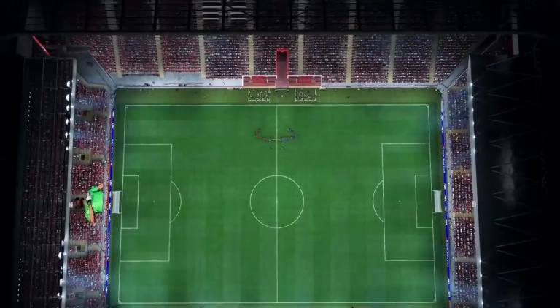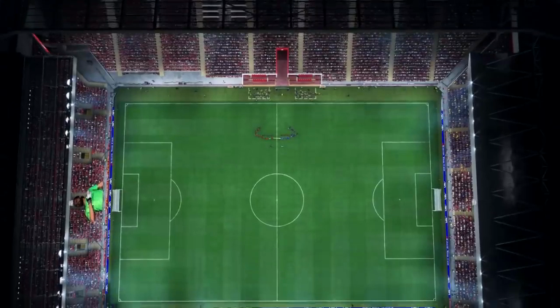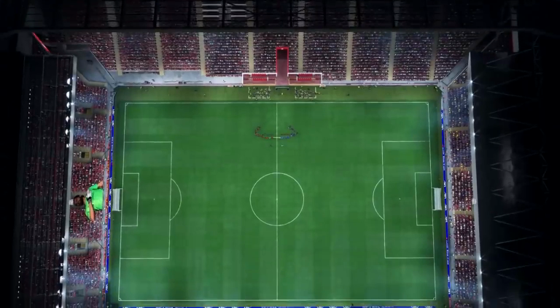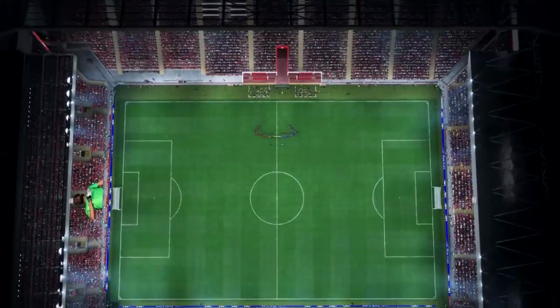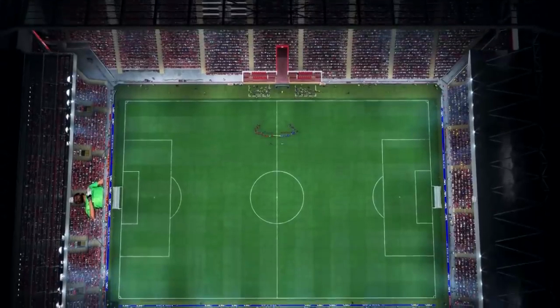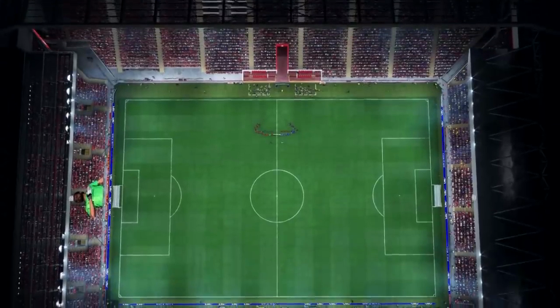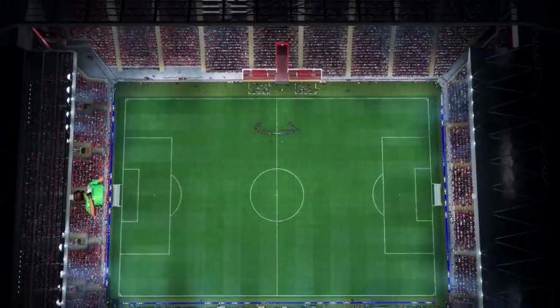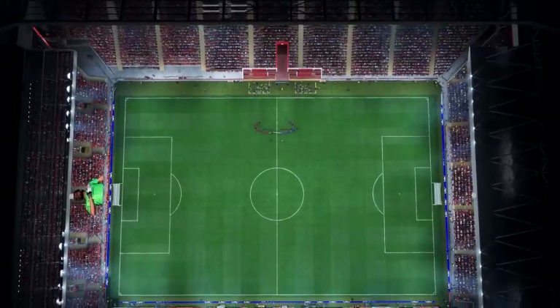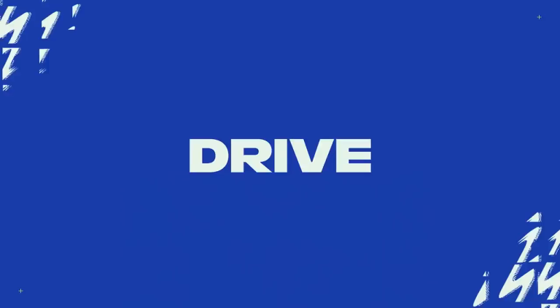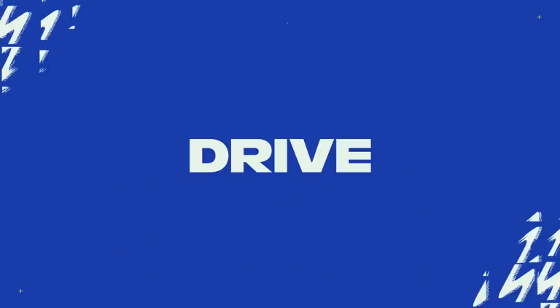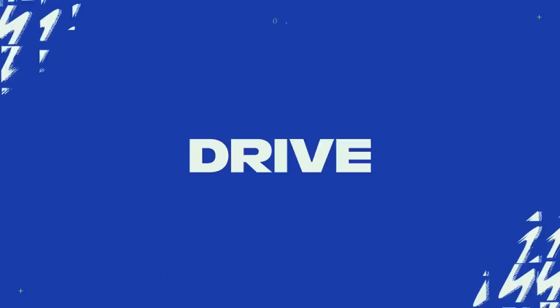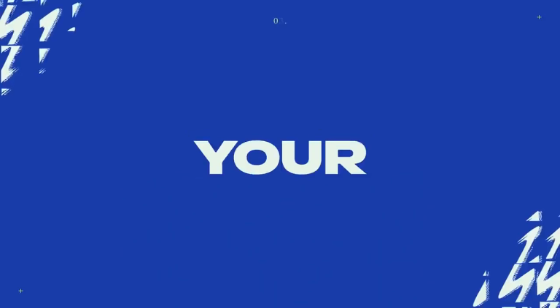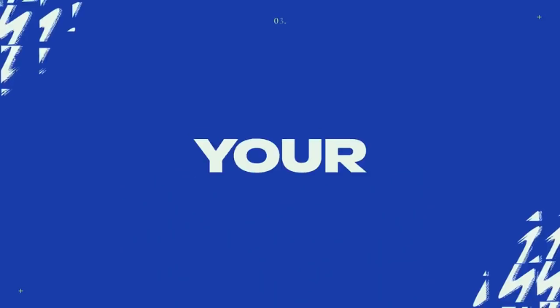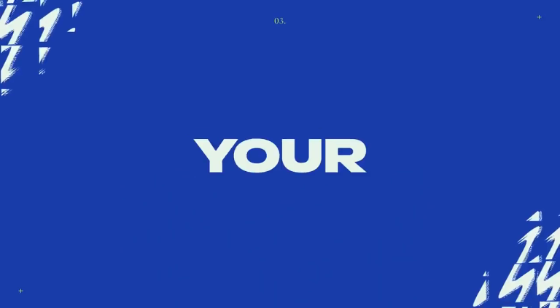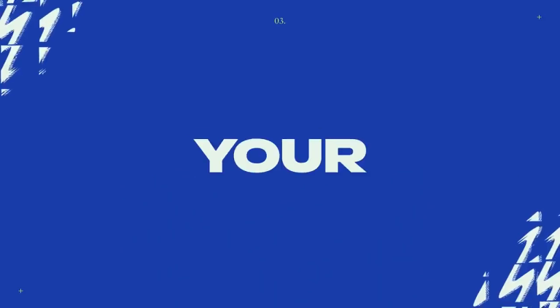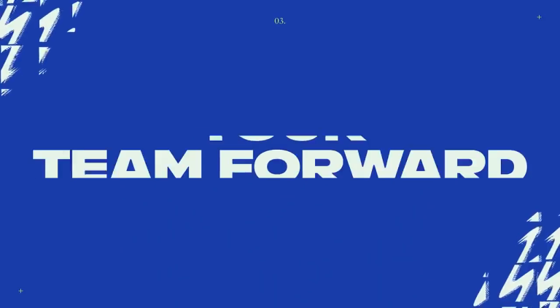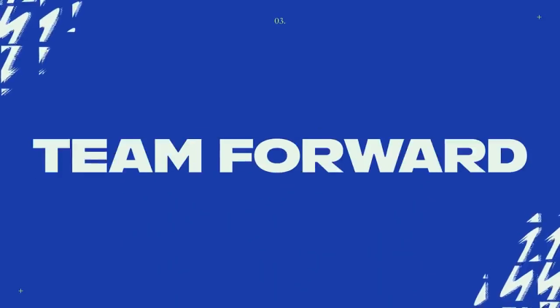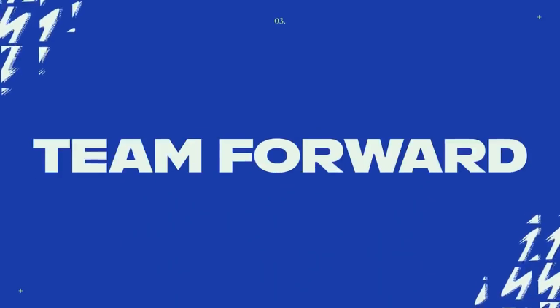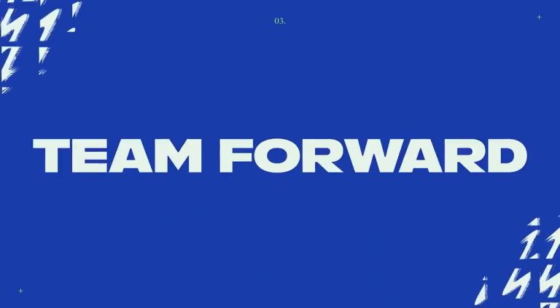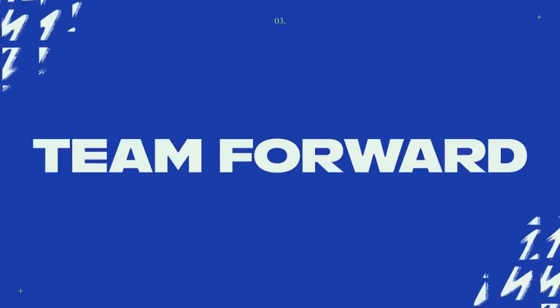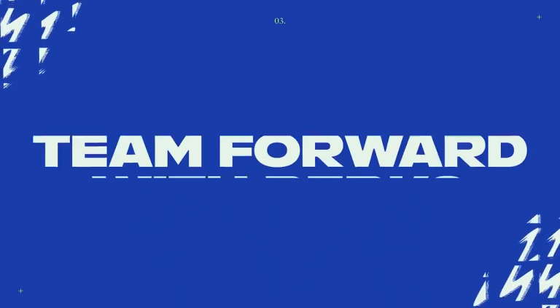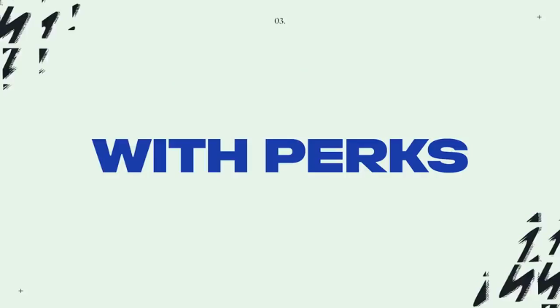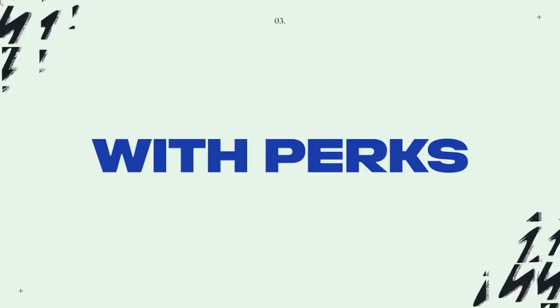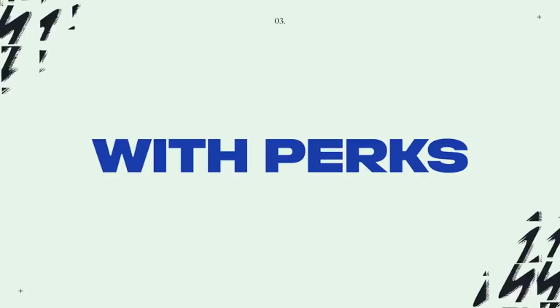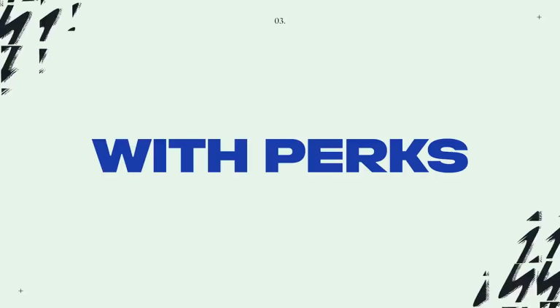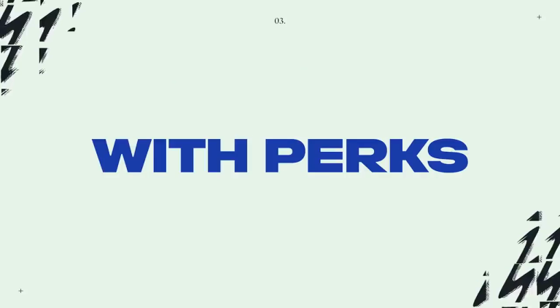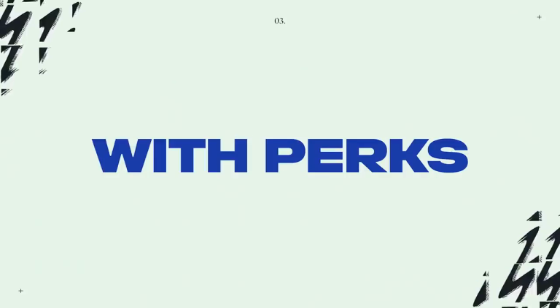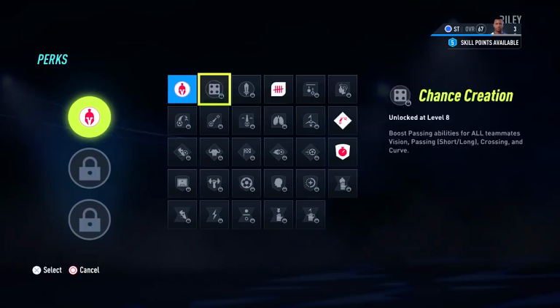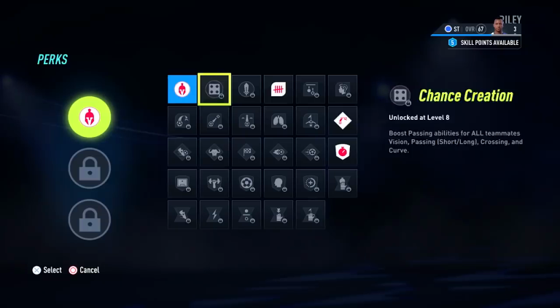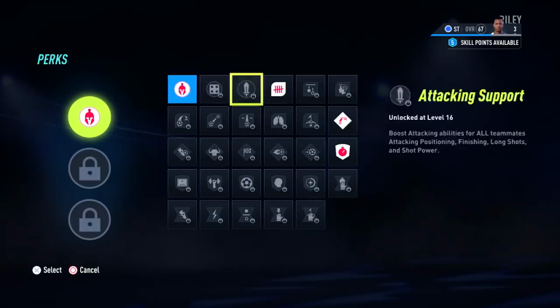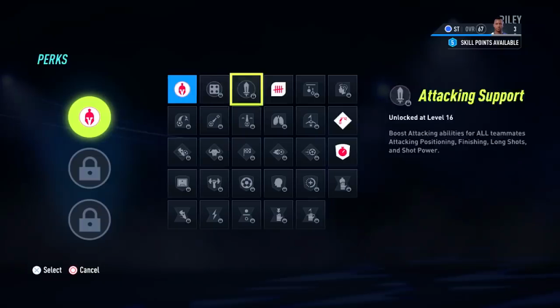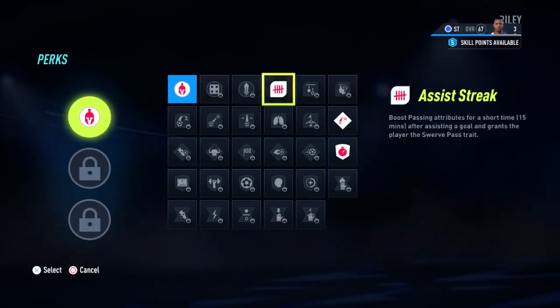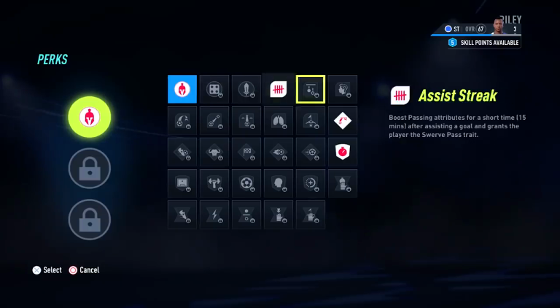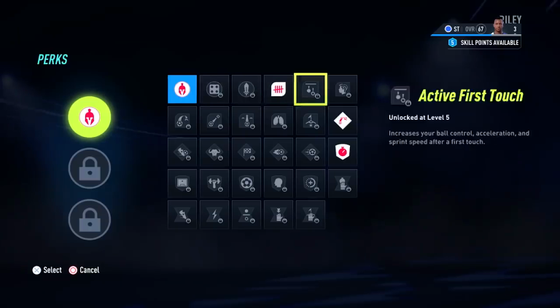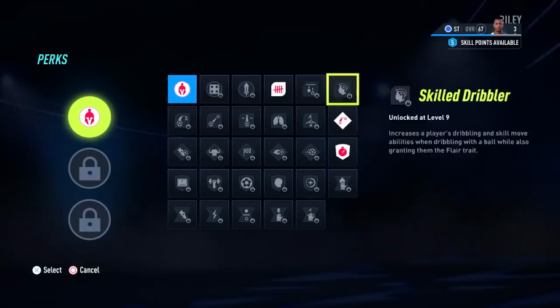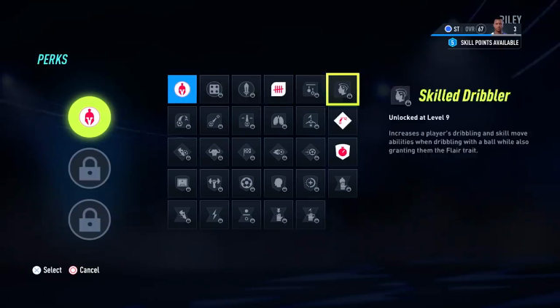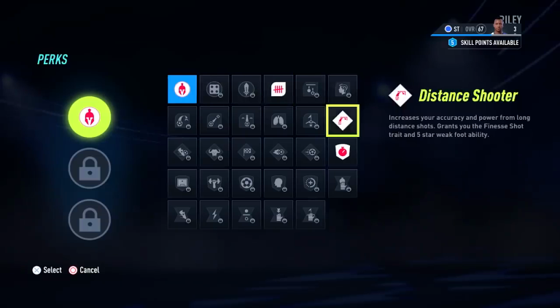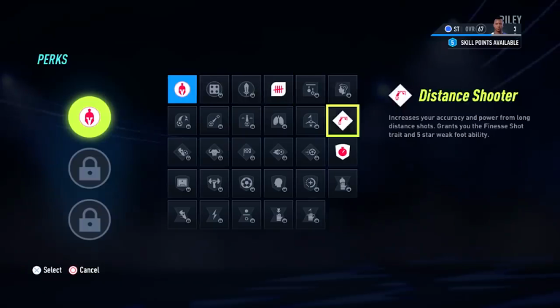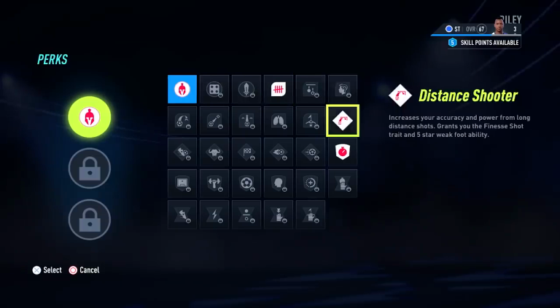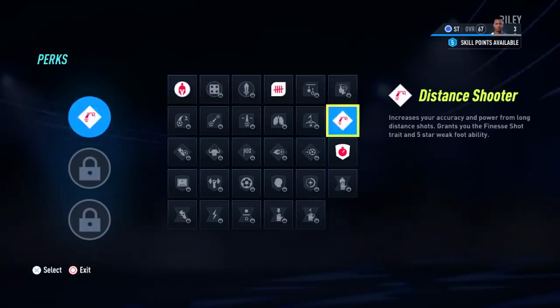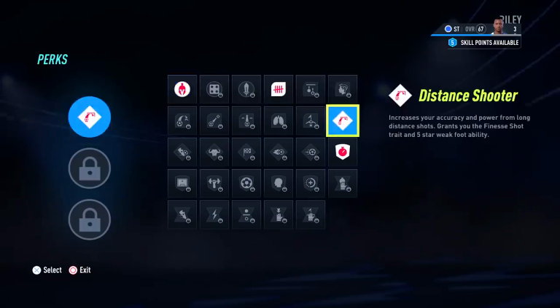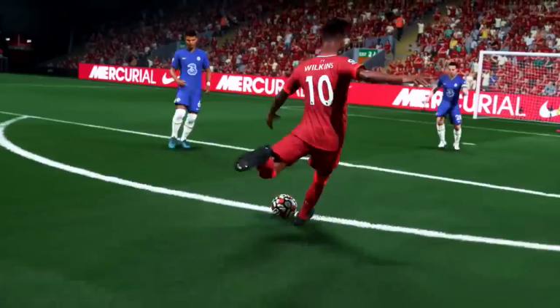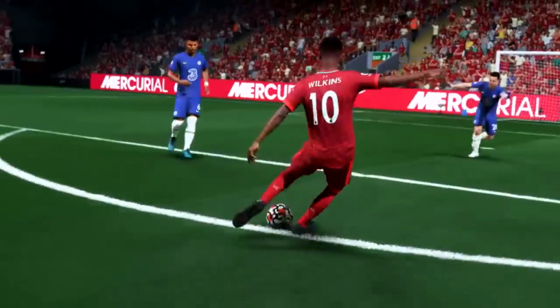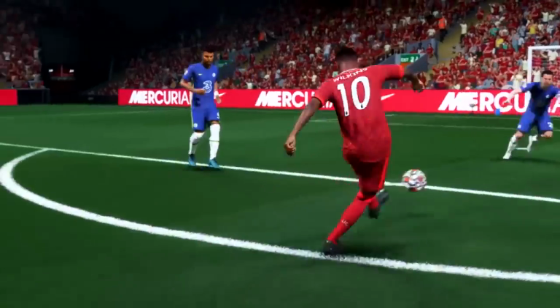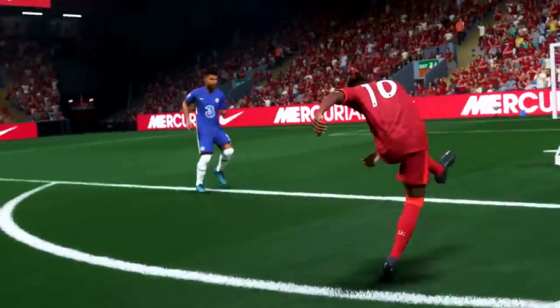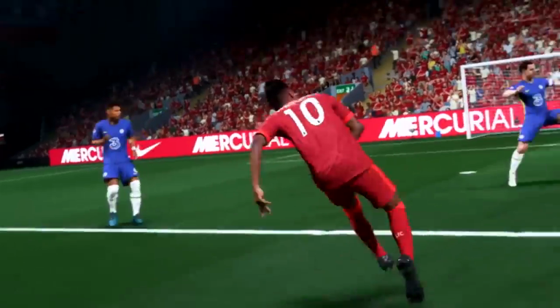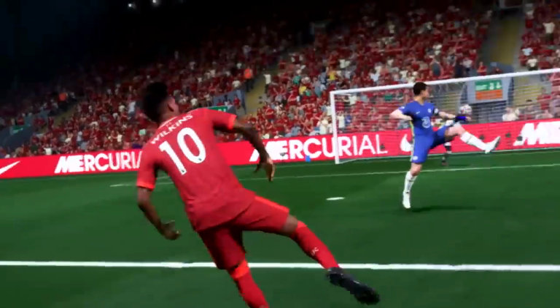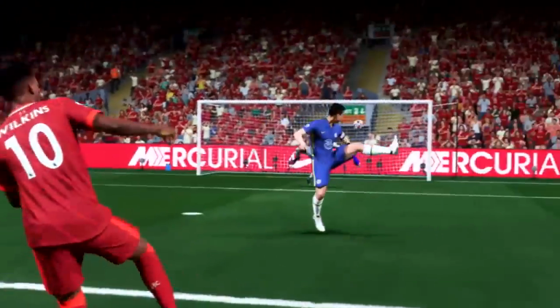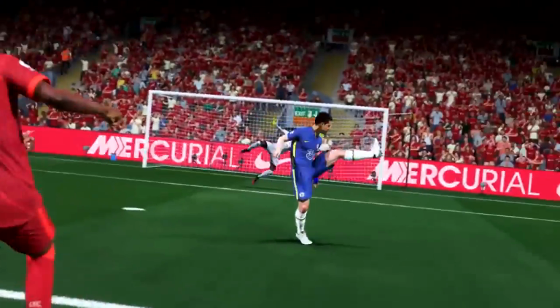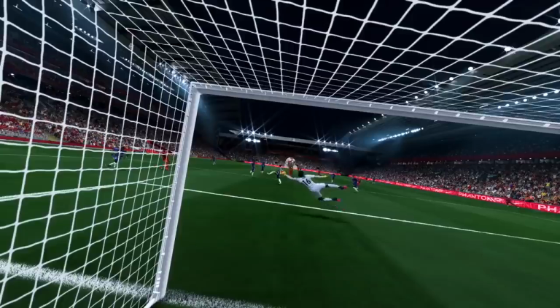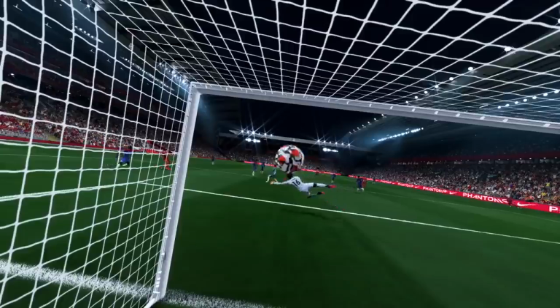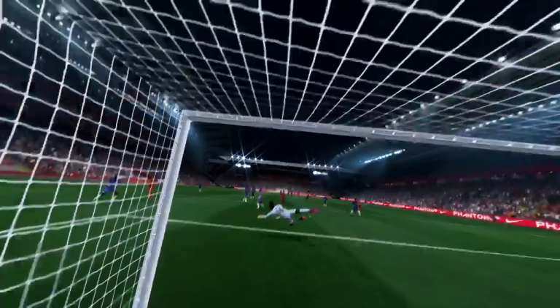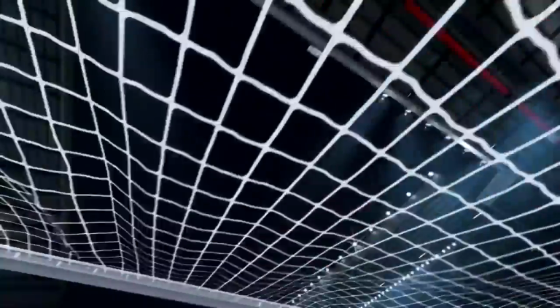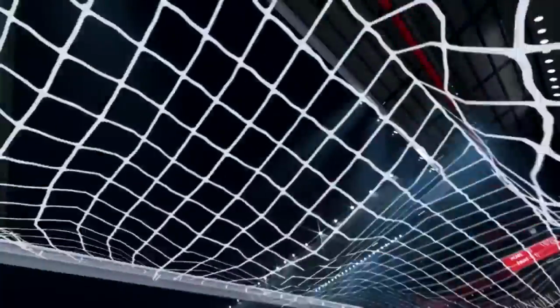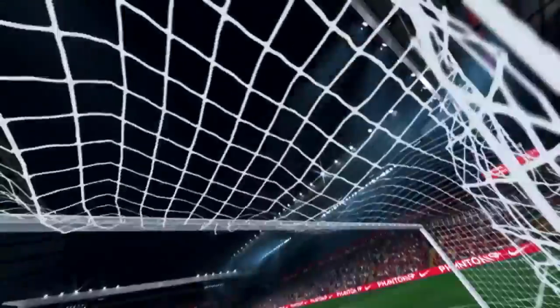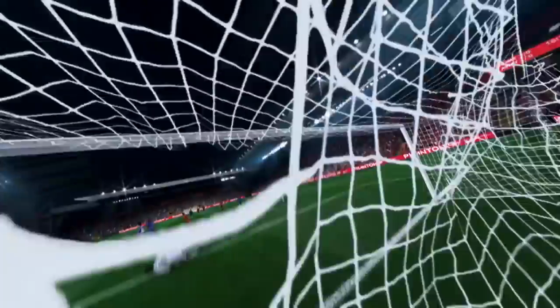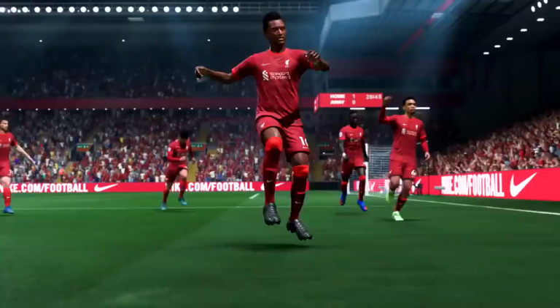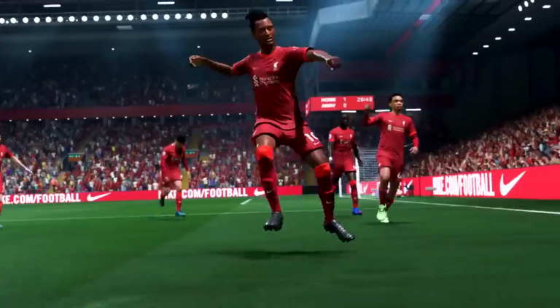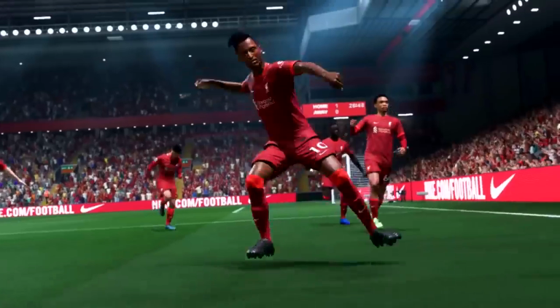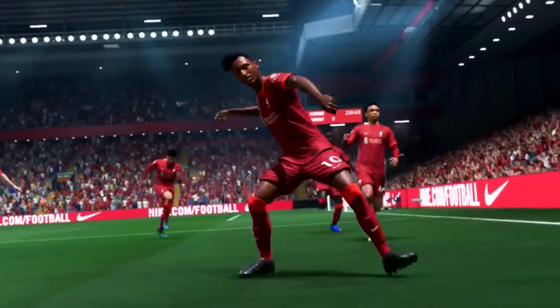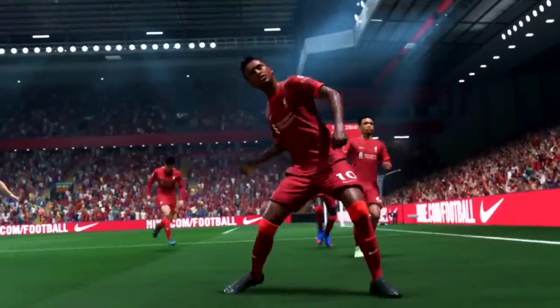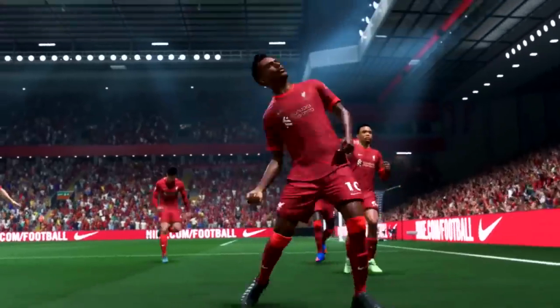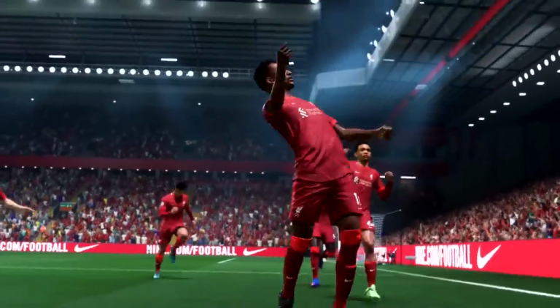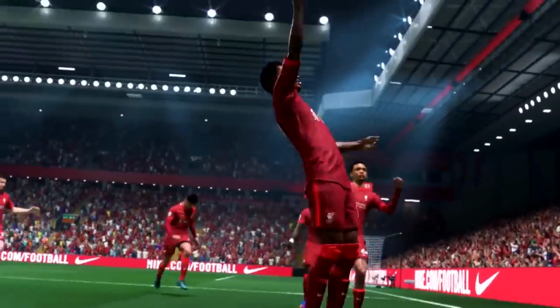And that's not all. Drive your team forward with perks — new in-game attribute boosts you can use to help change the course of a match.